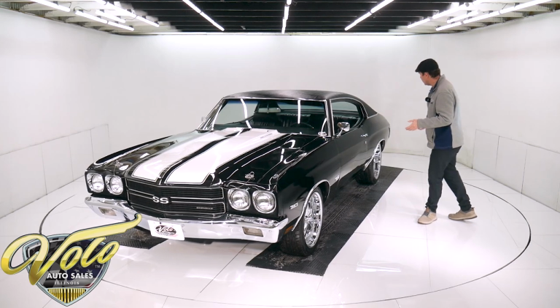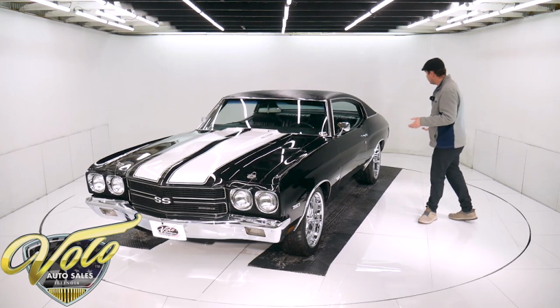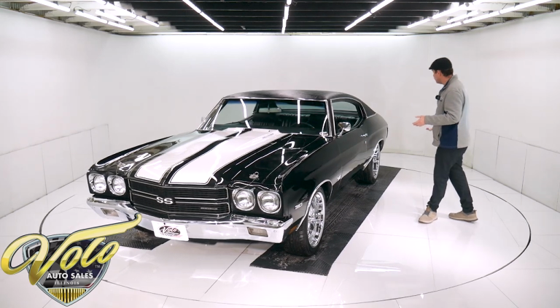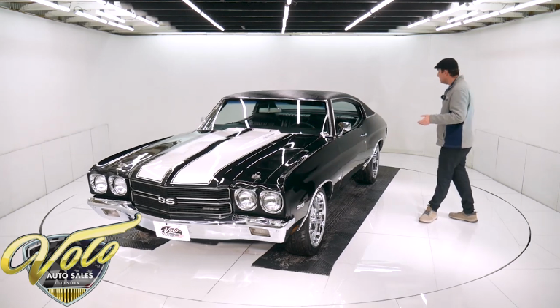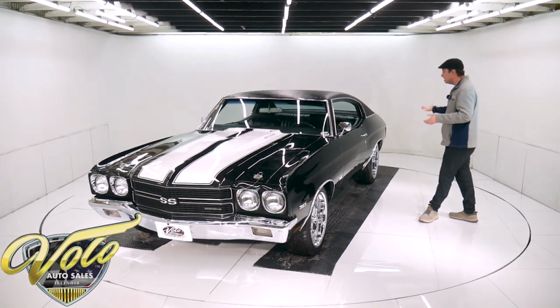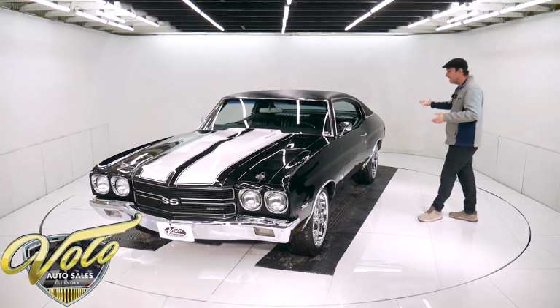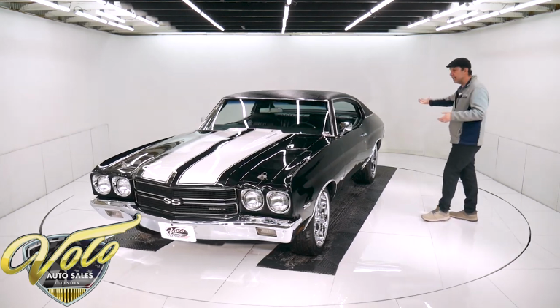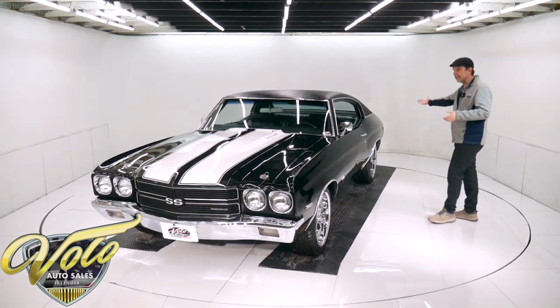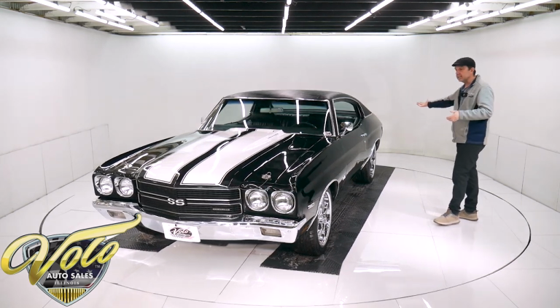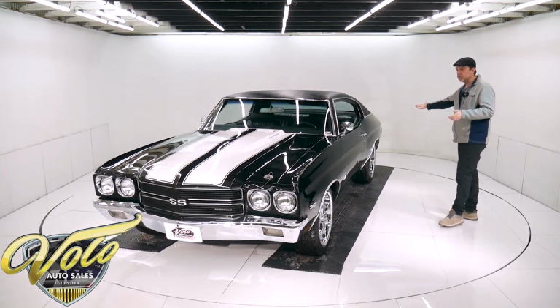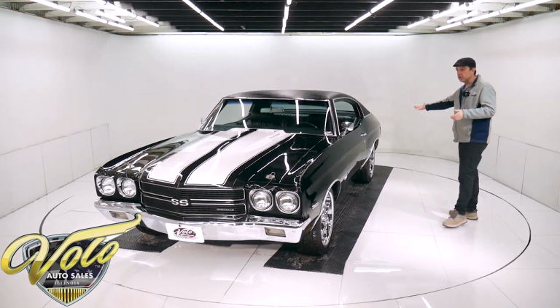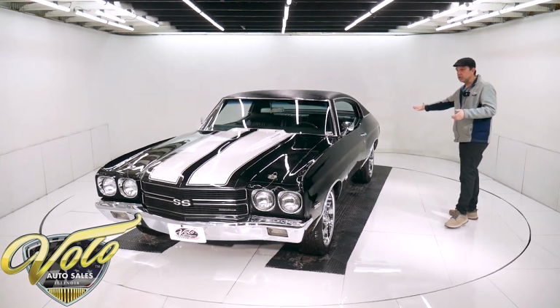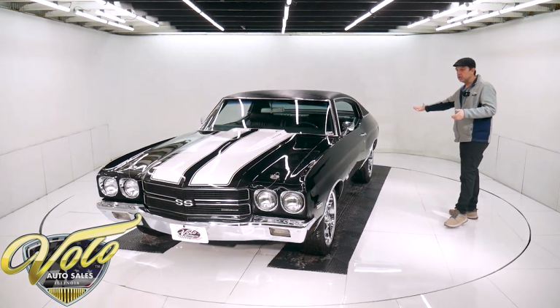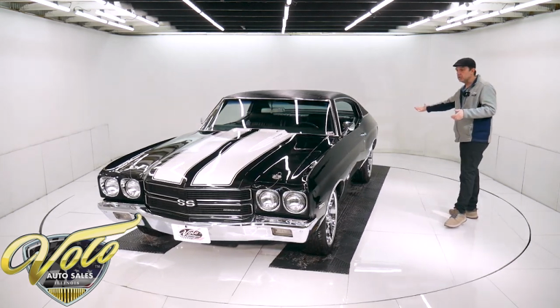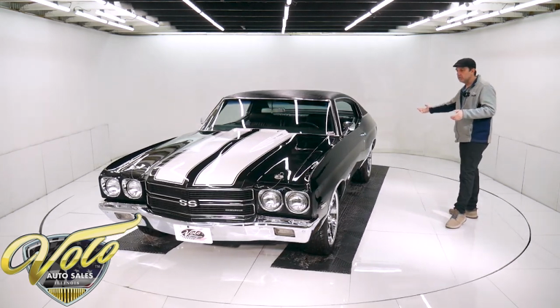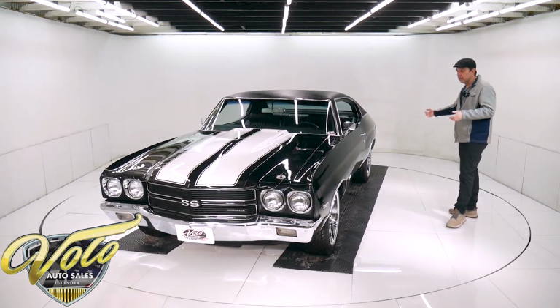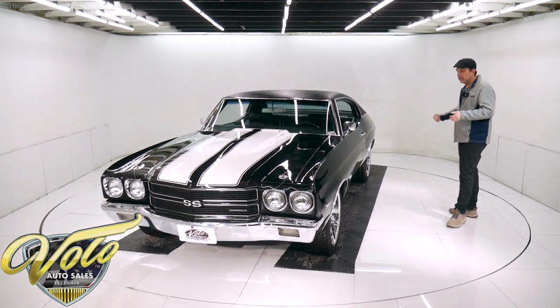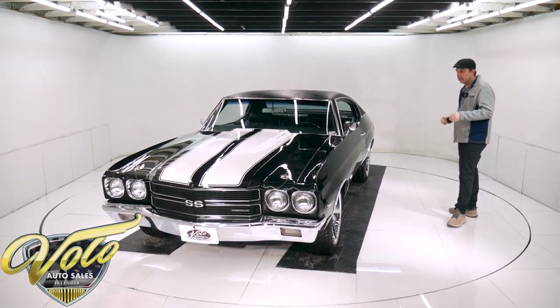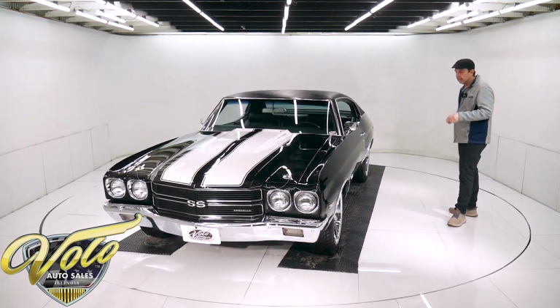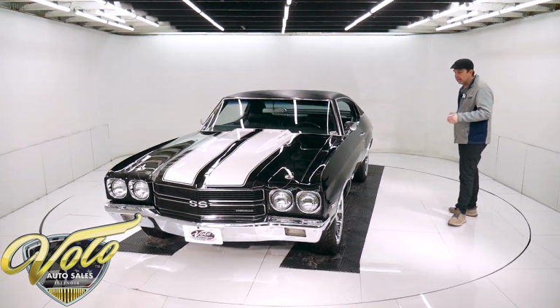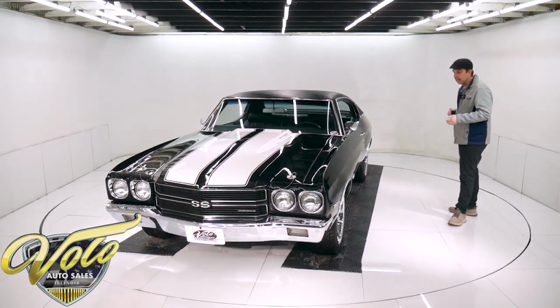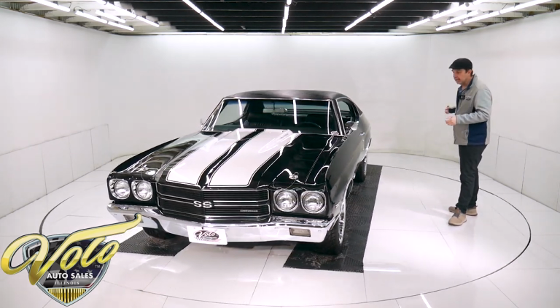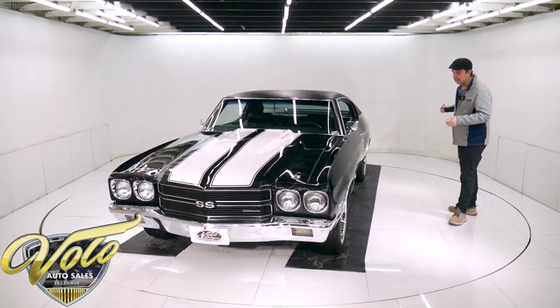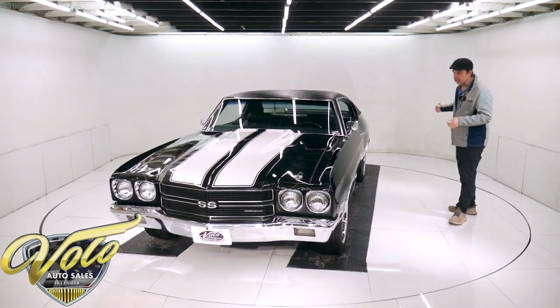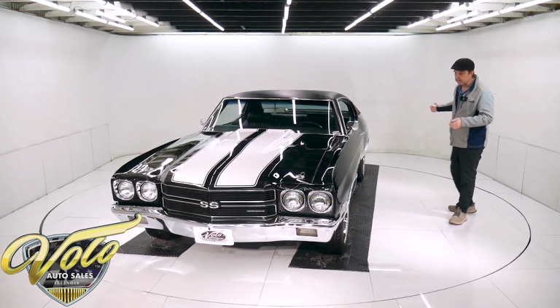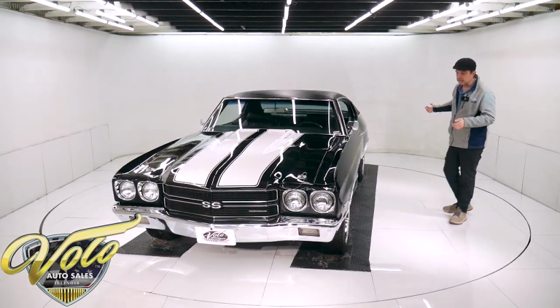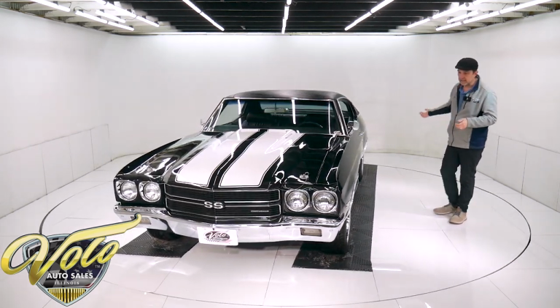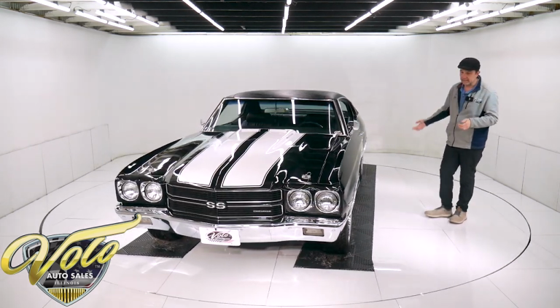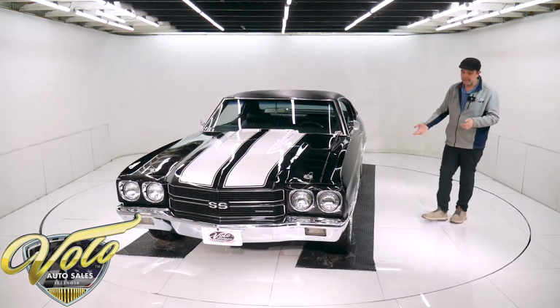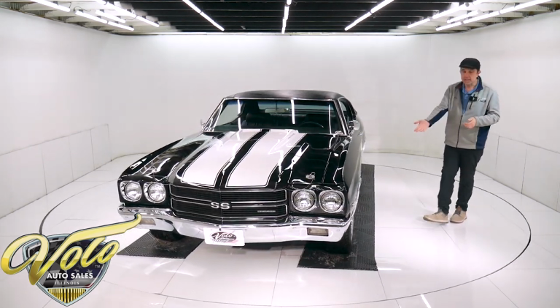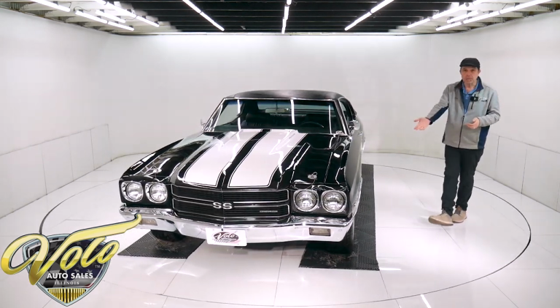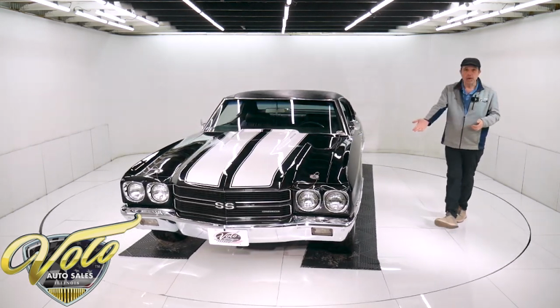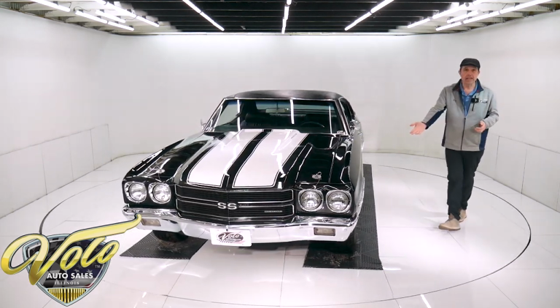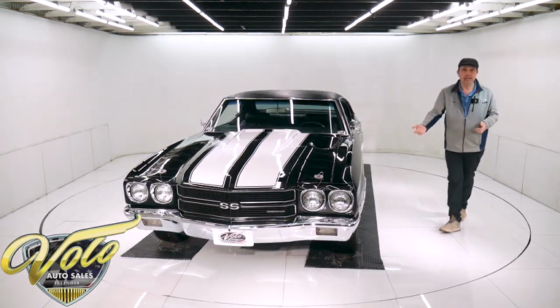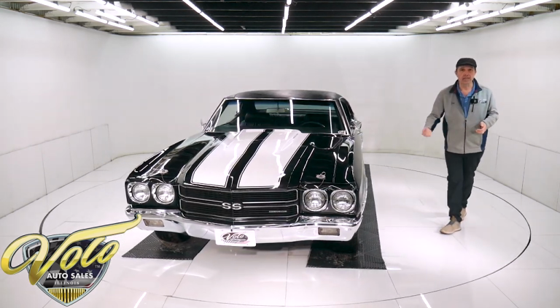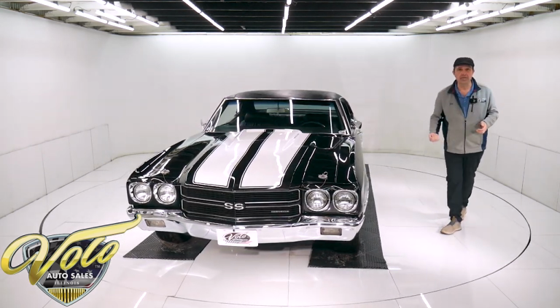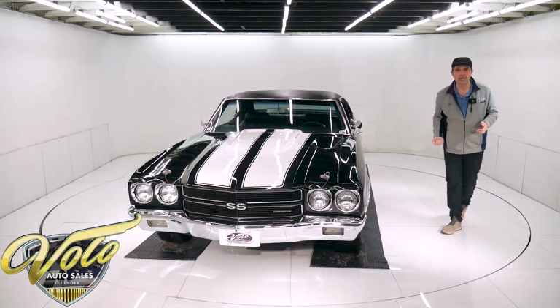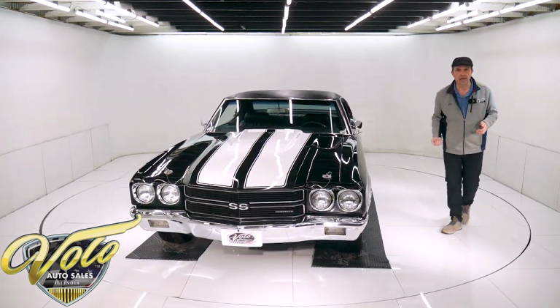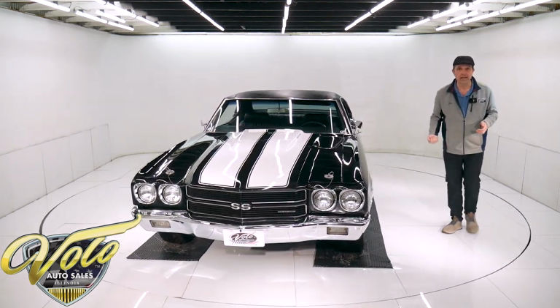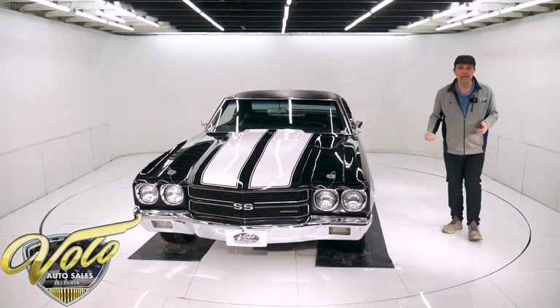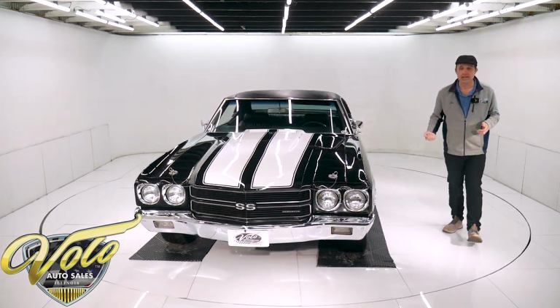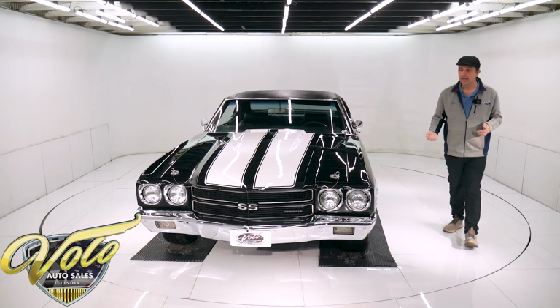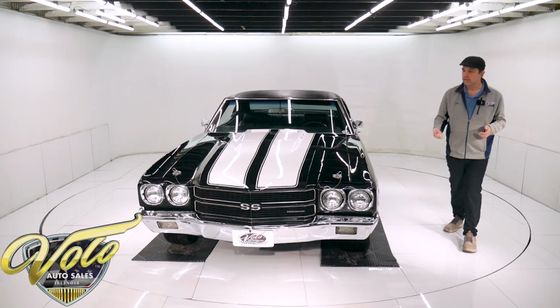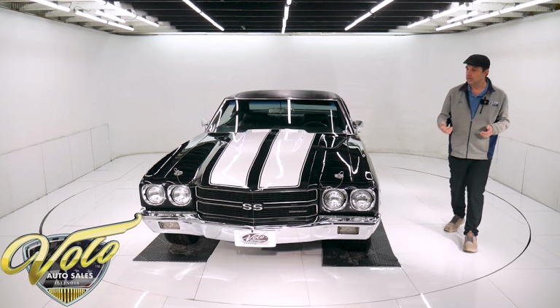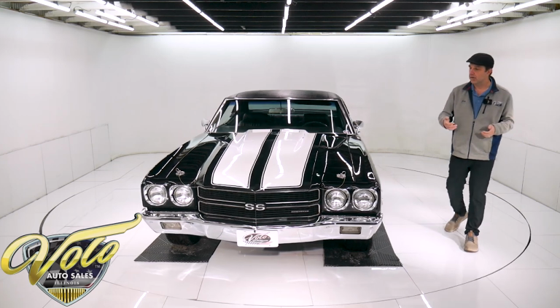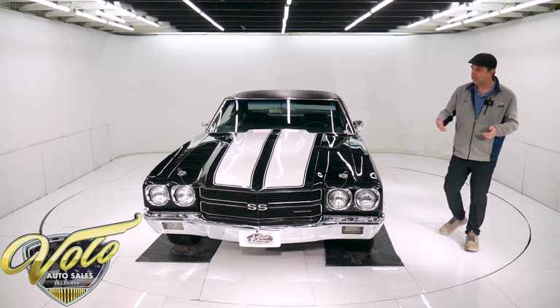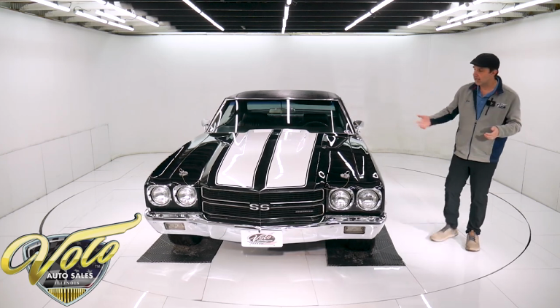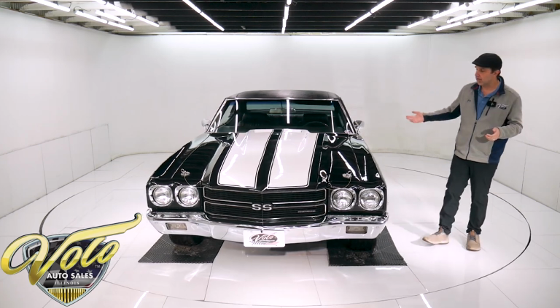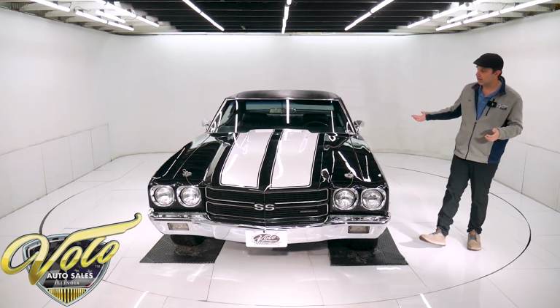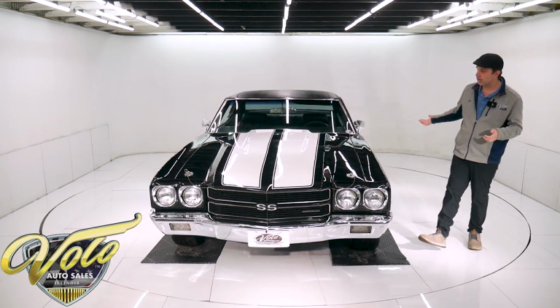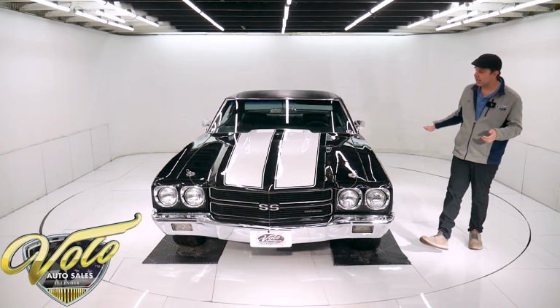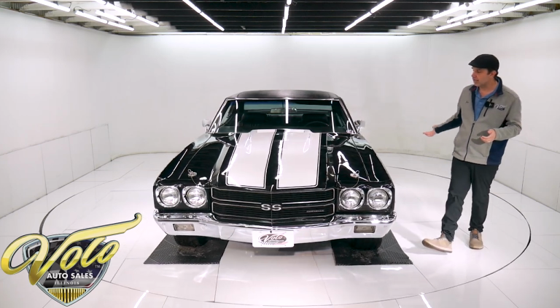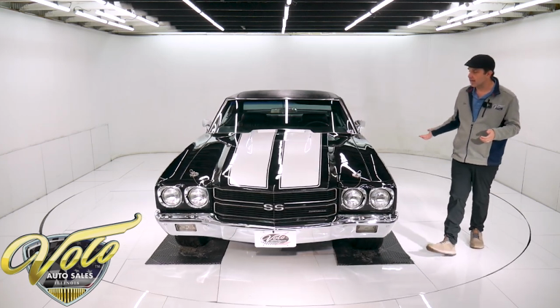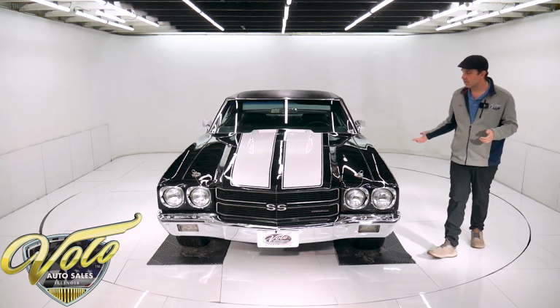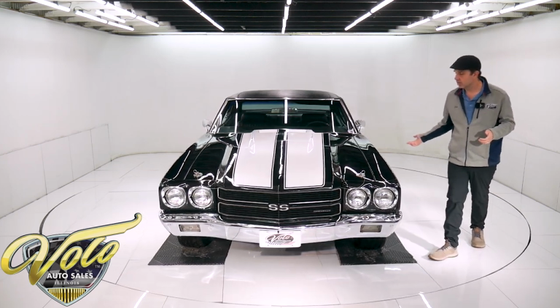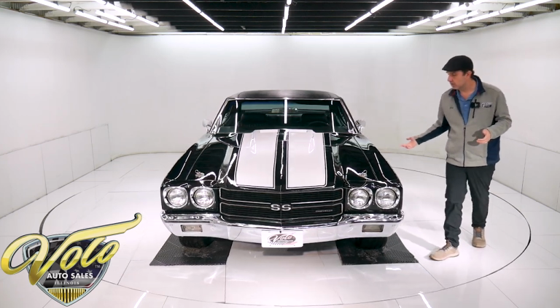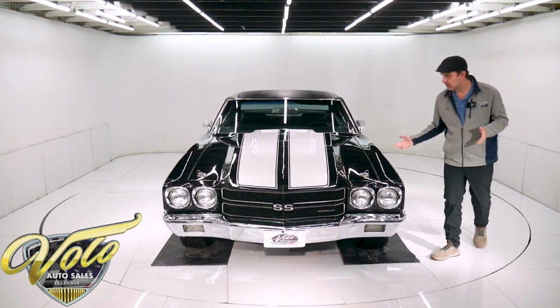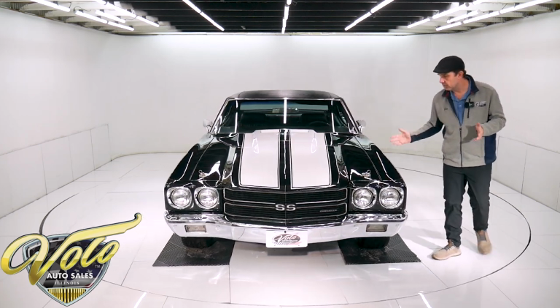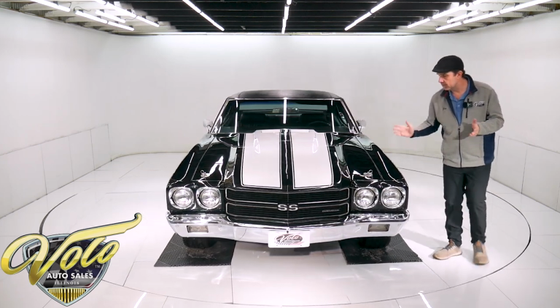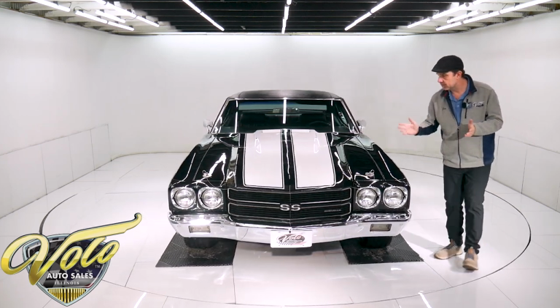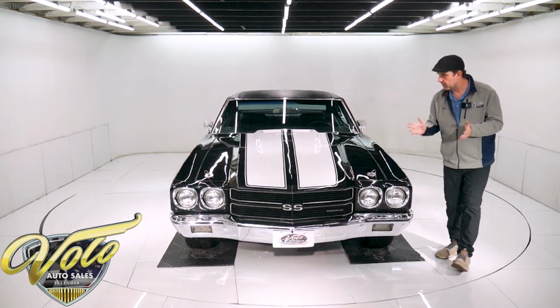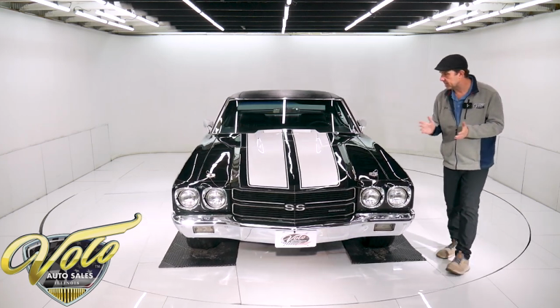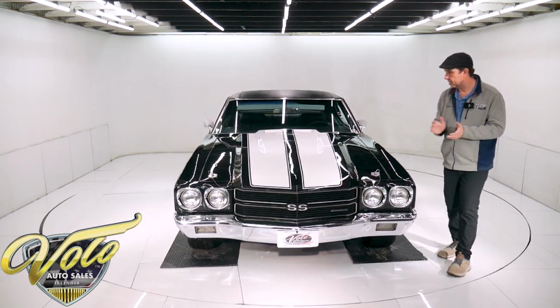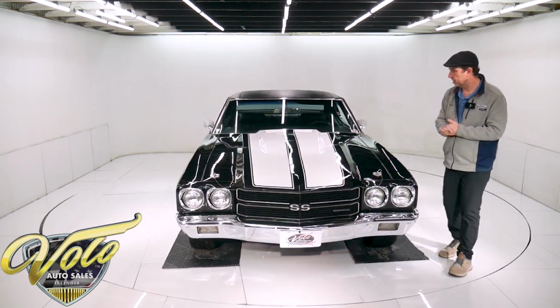Fuel tank is new. It's got disc brakes in front. So everything underneath the car is really respectable.